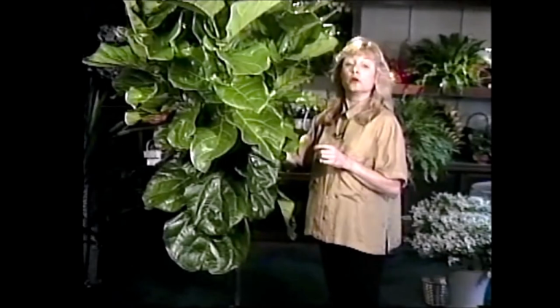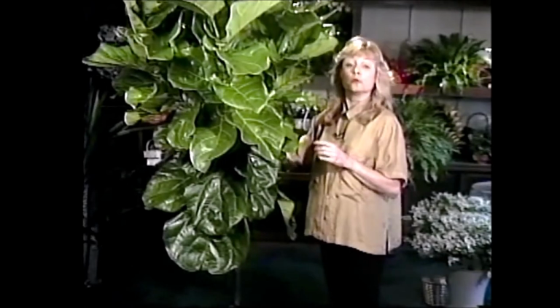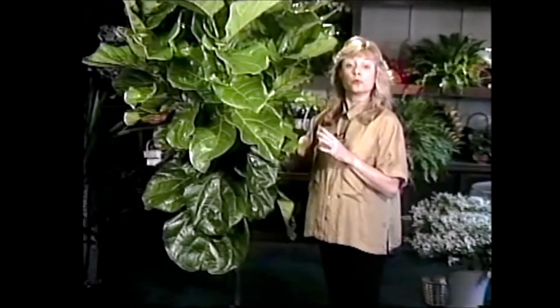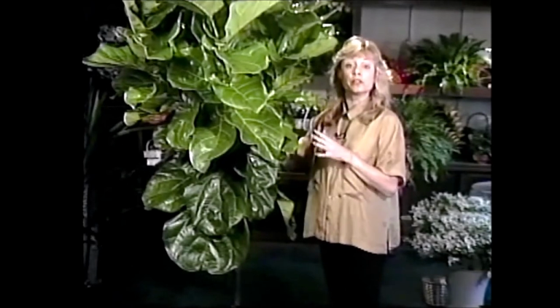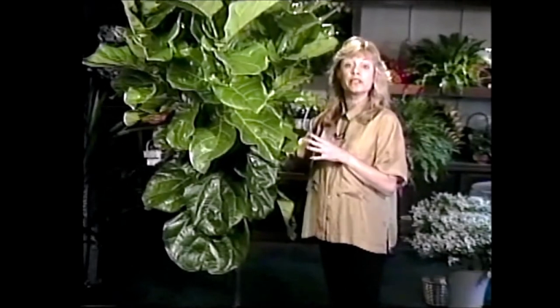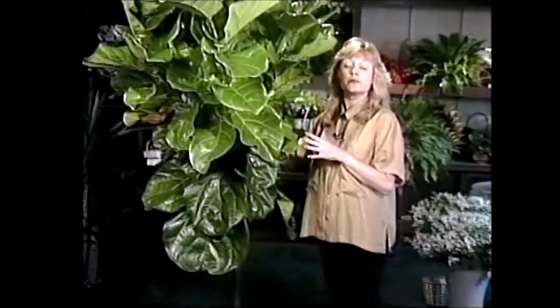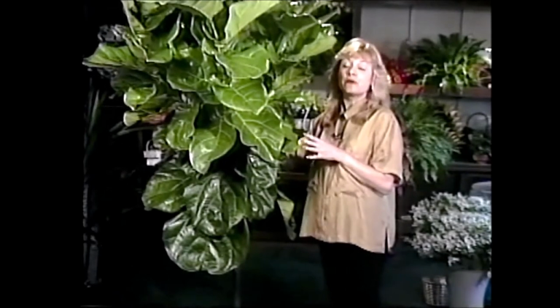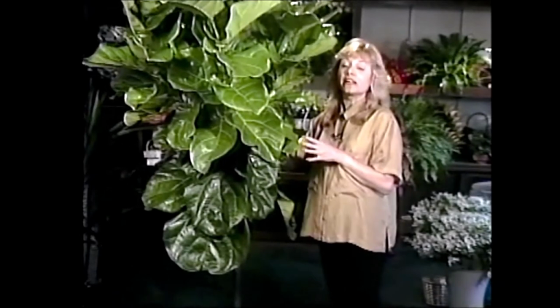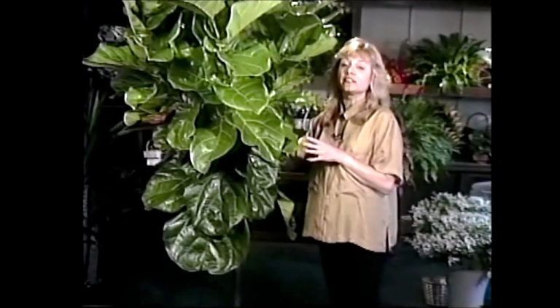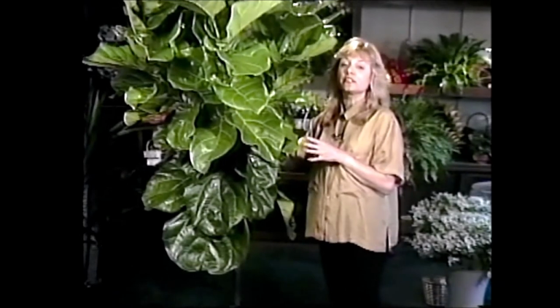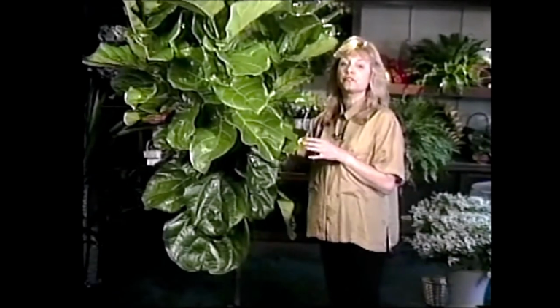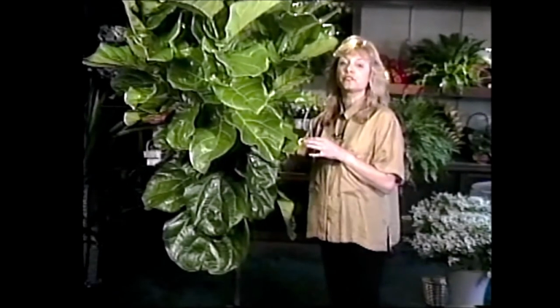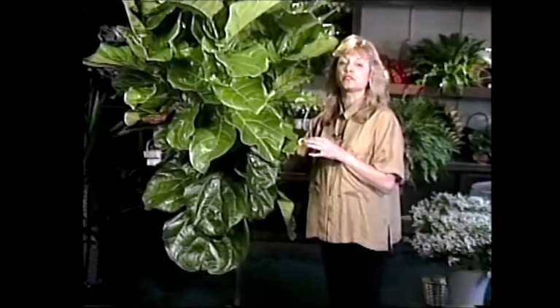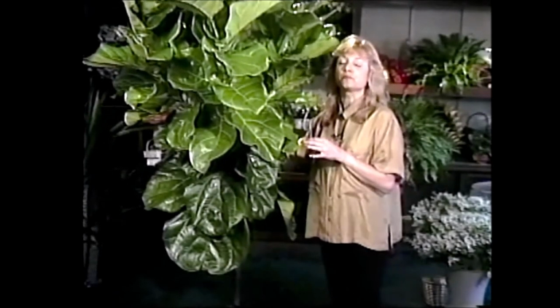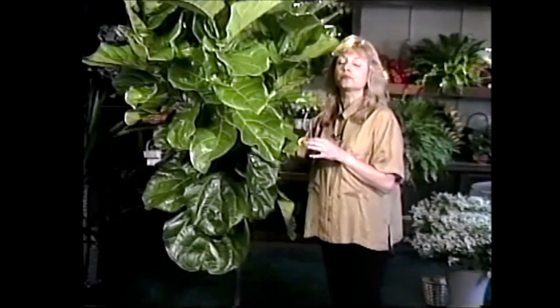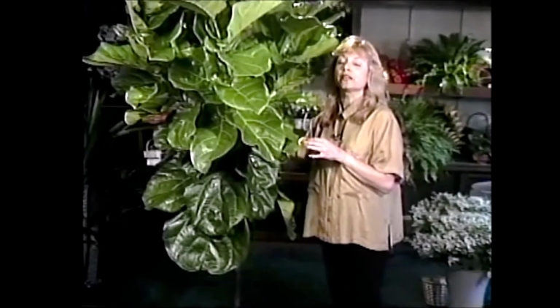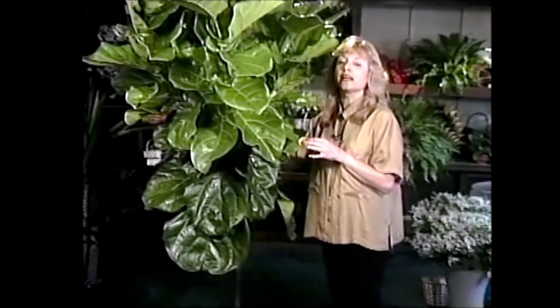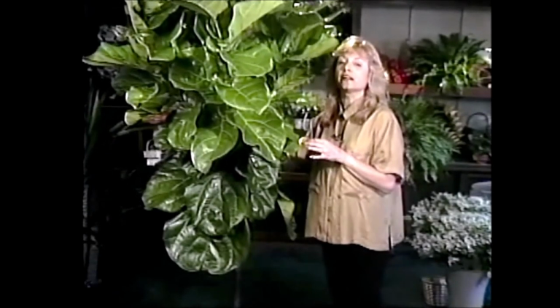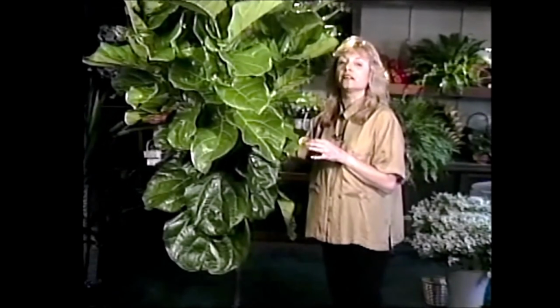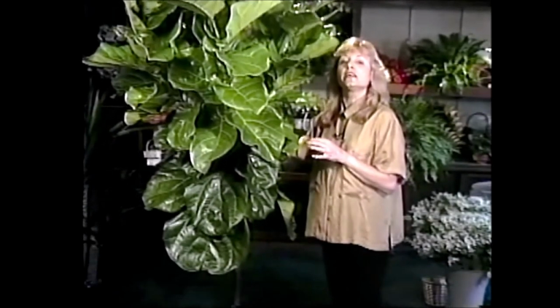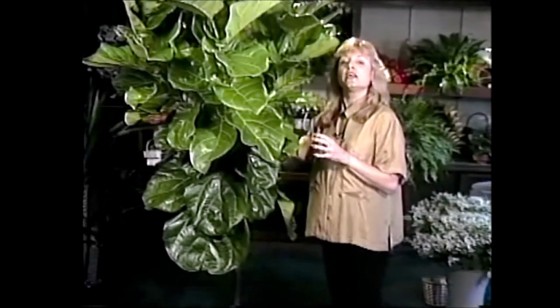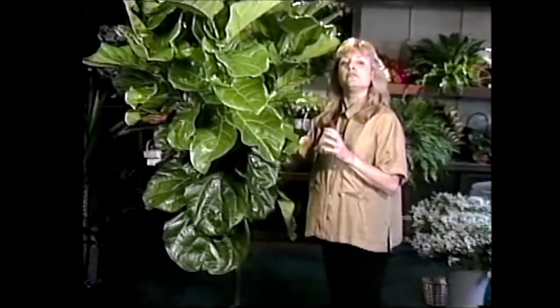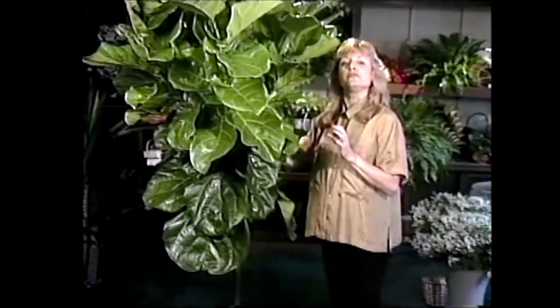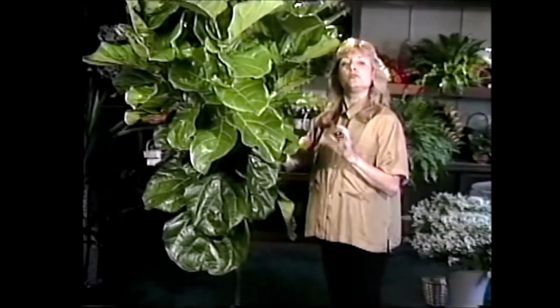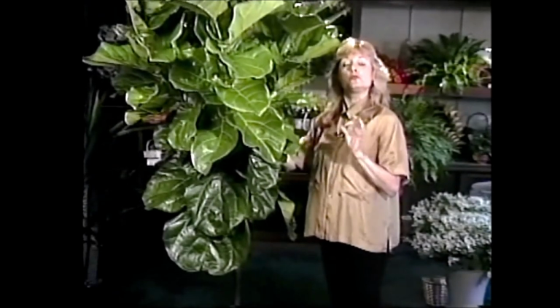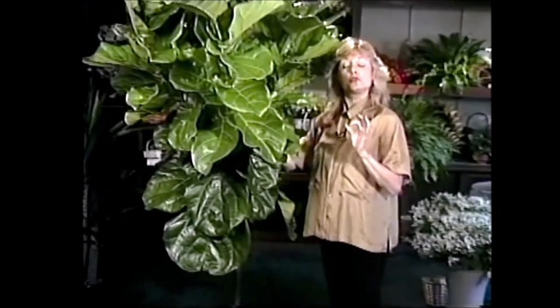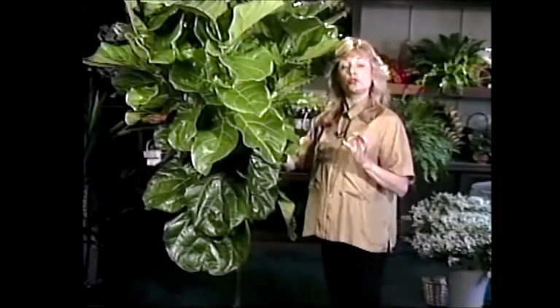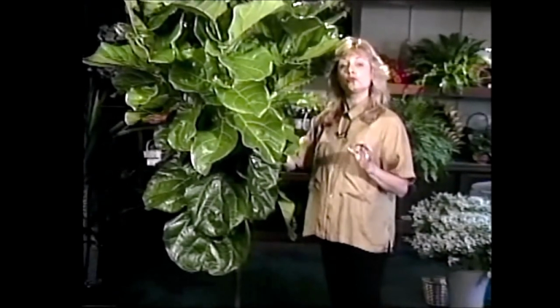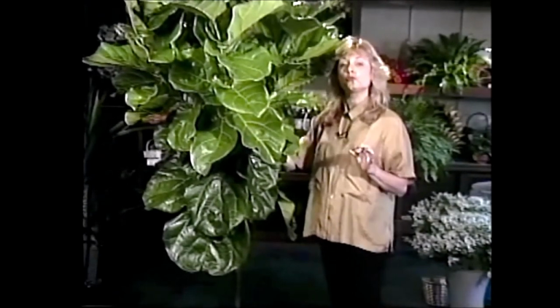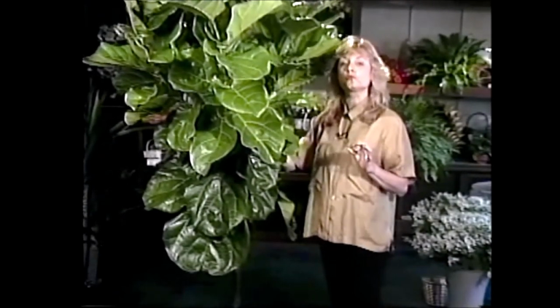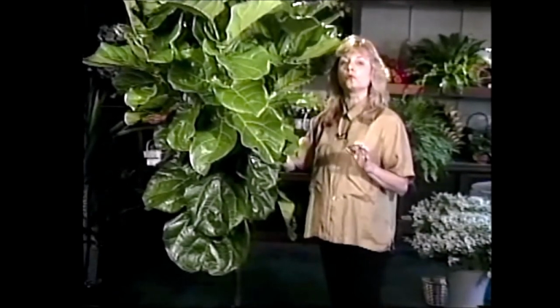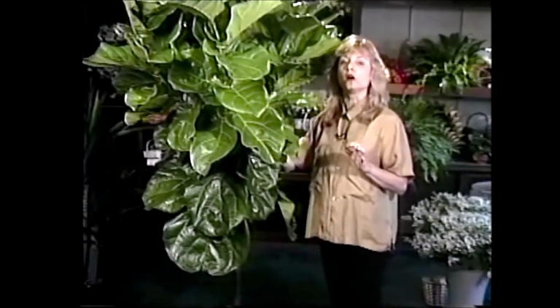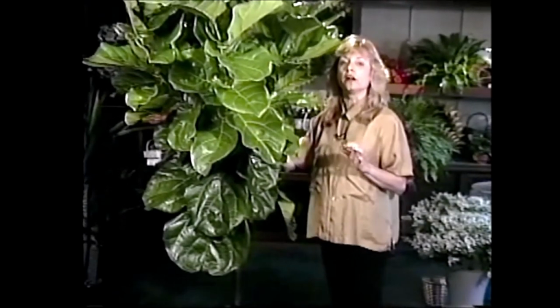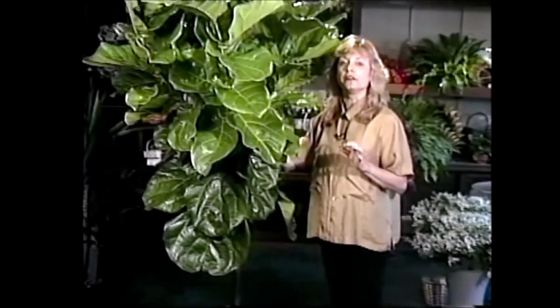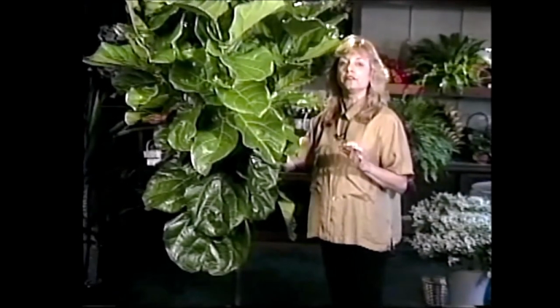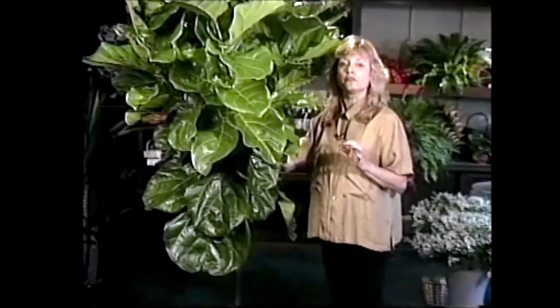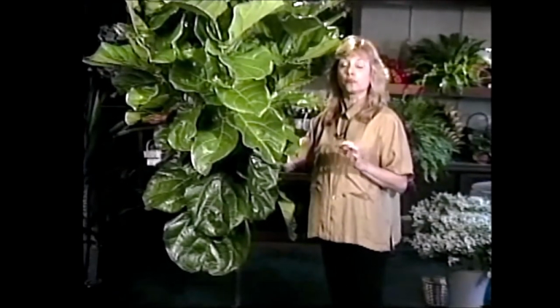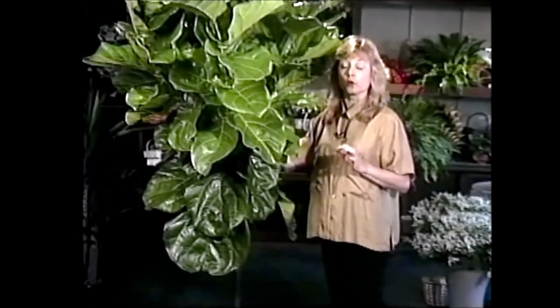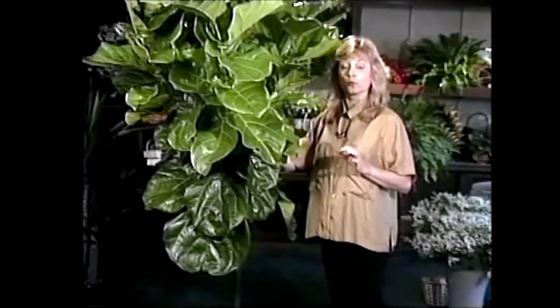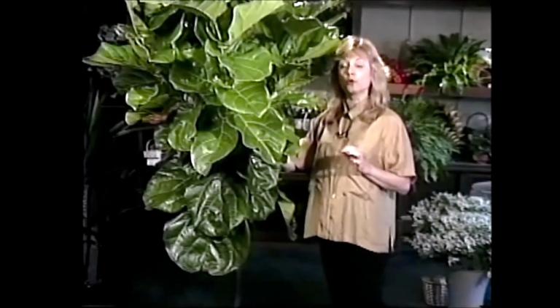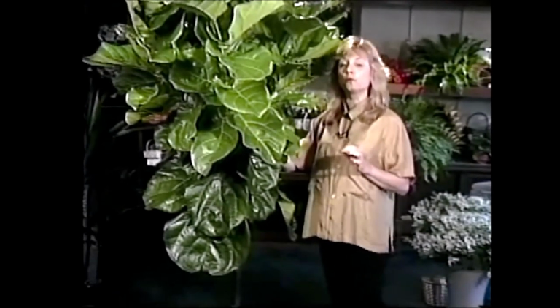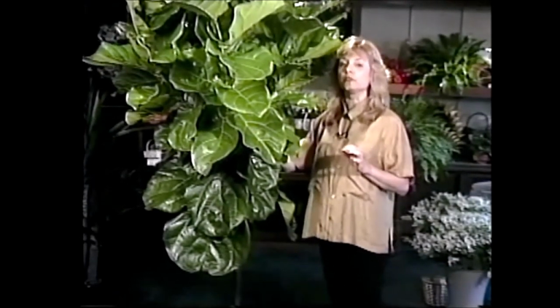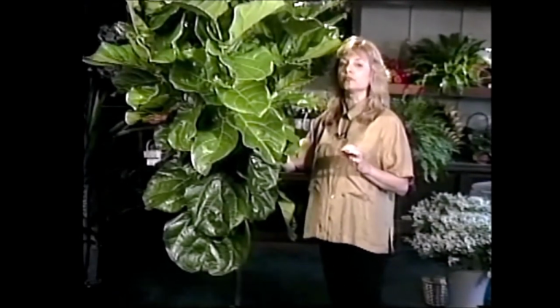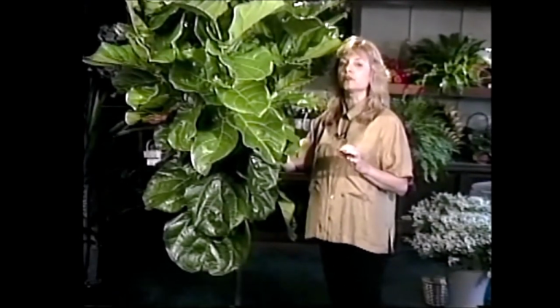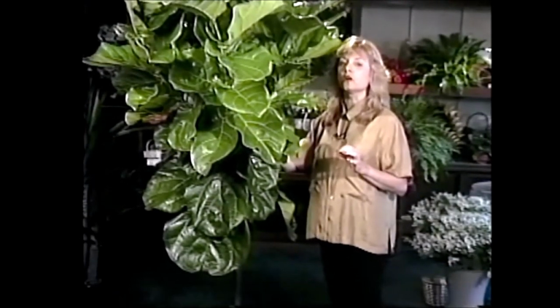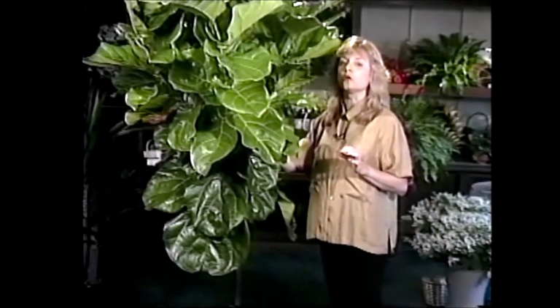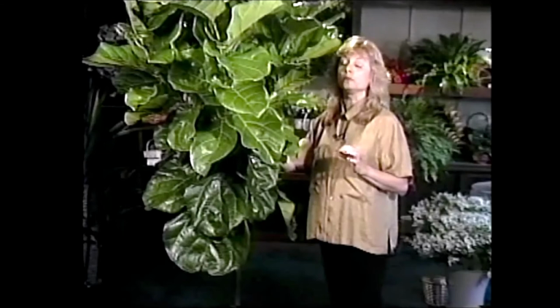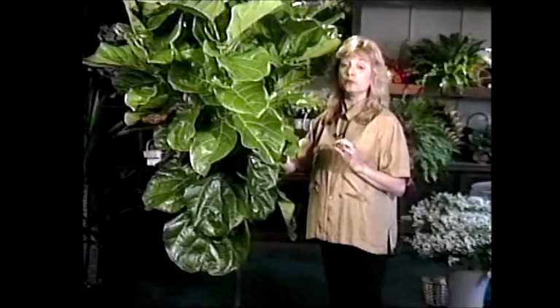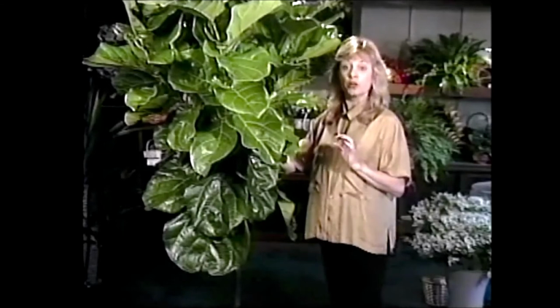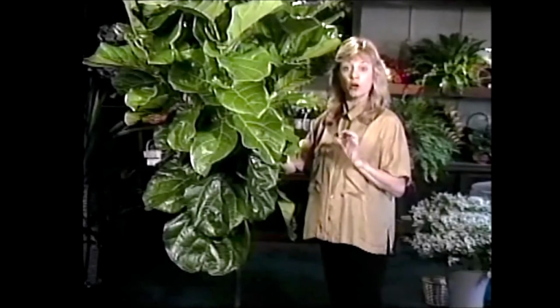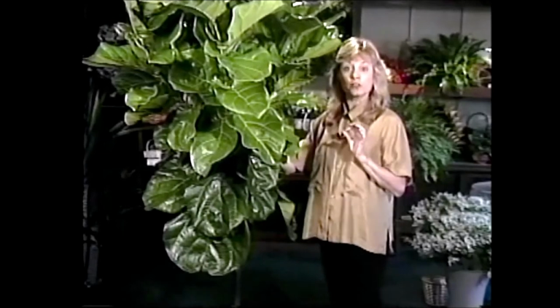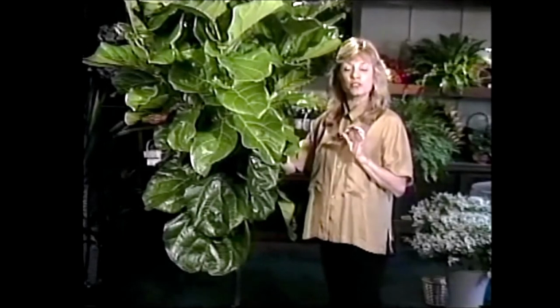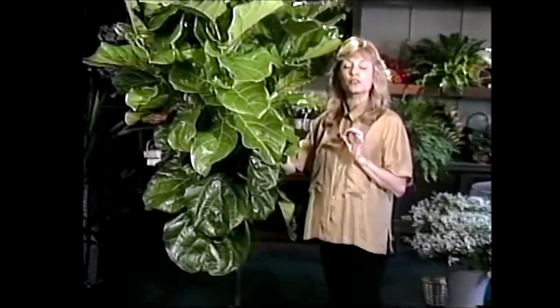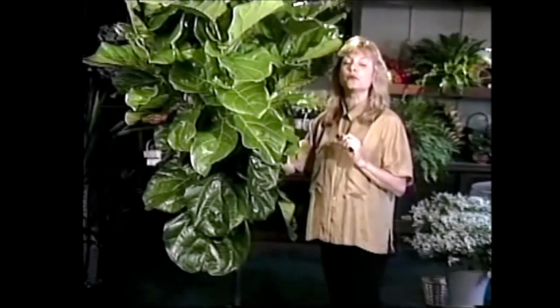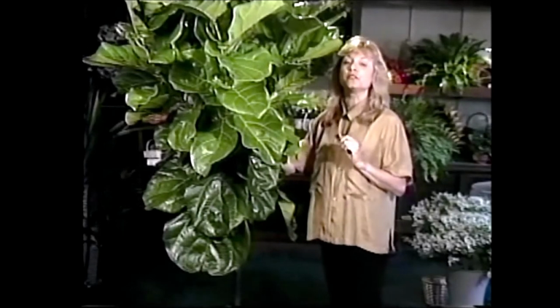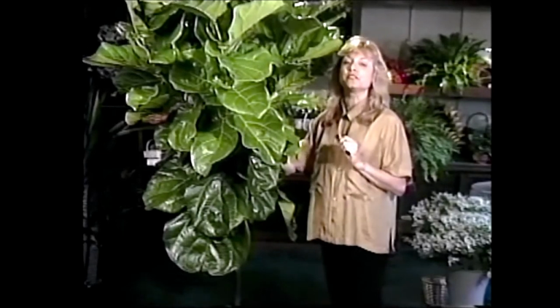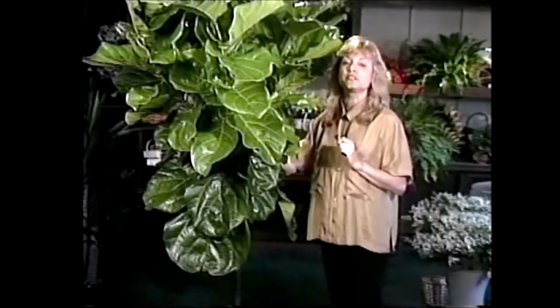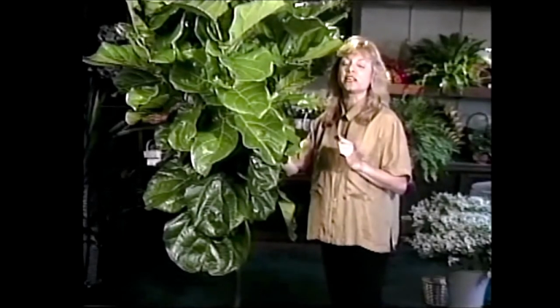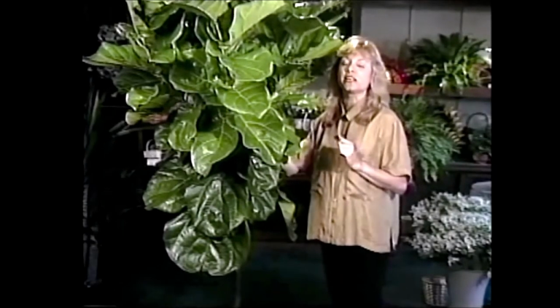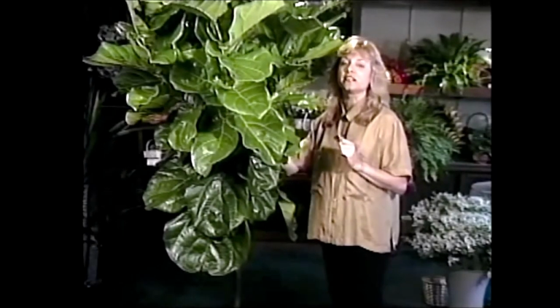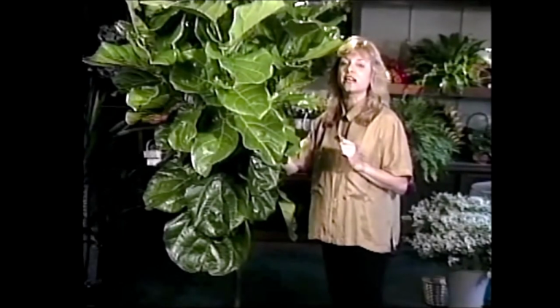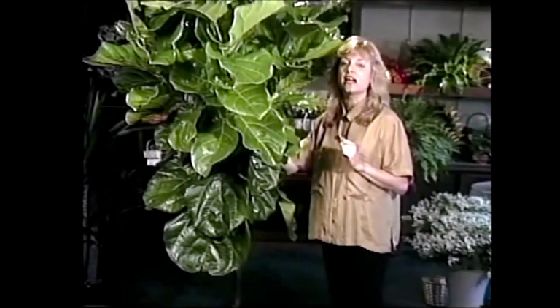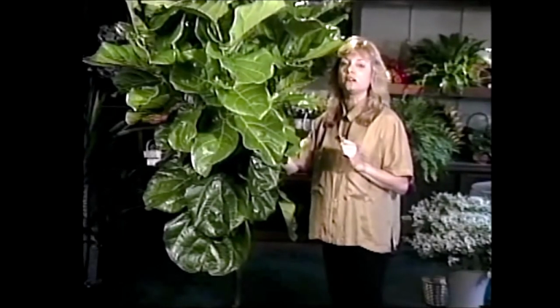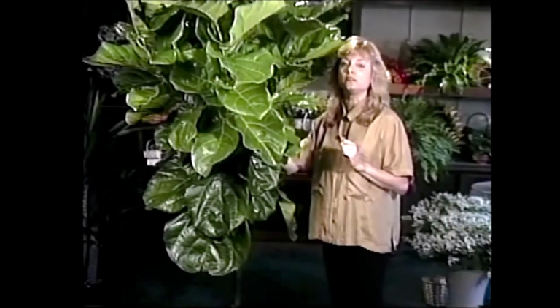They're really a magnificent plant. If you choose one for a room in your home, you know it's going to stand out.